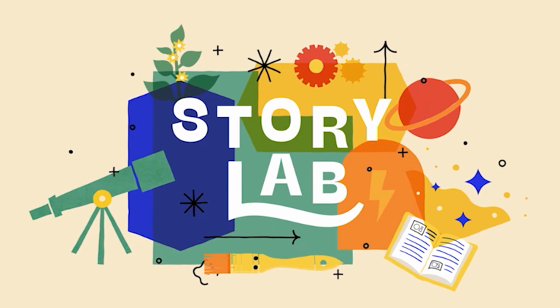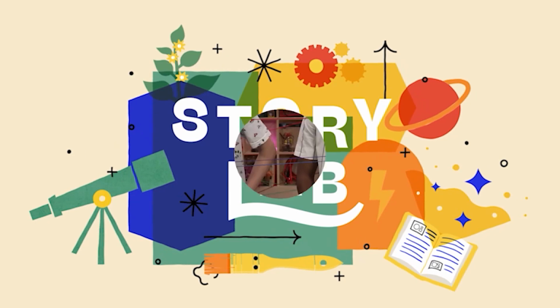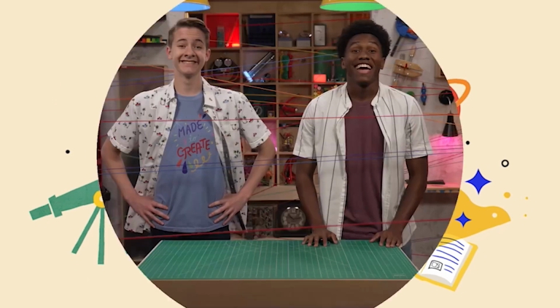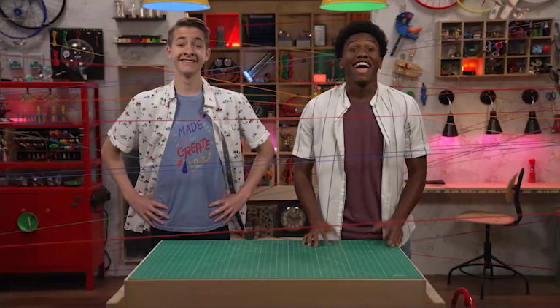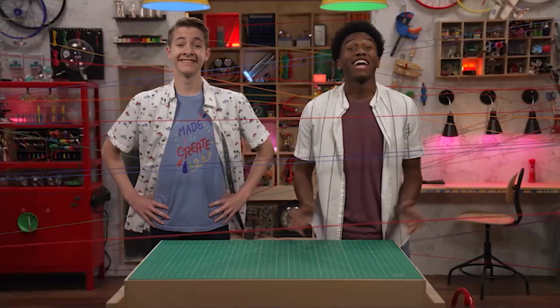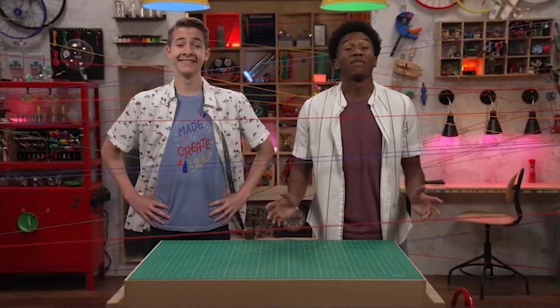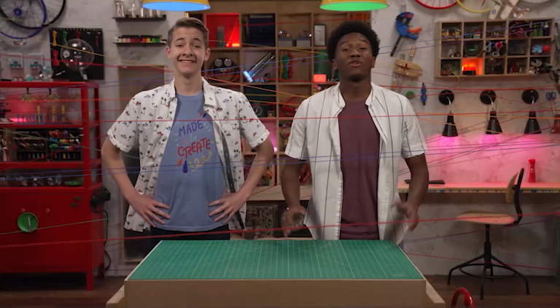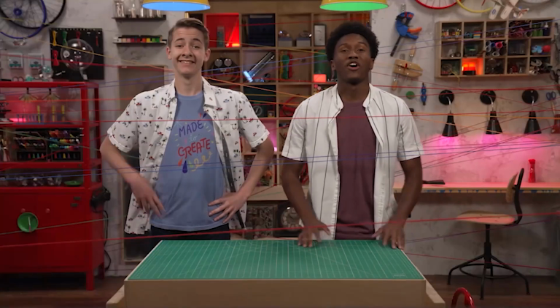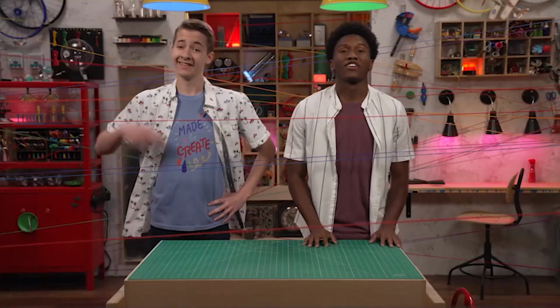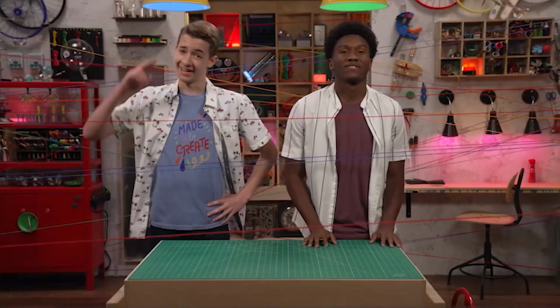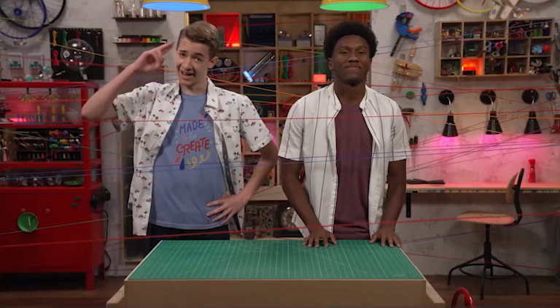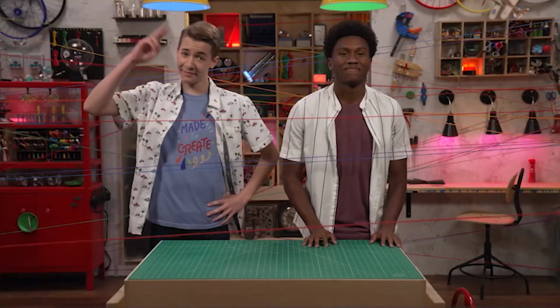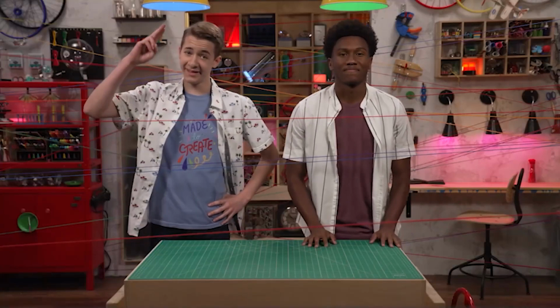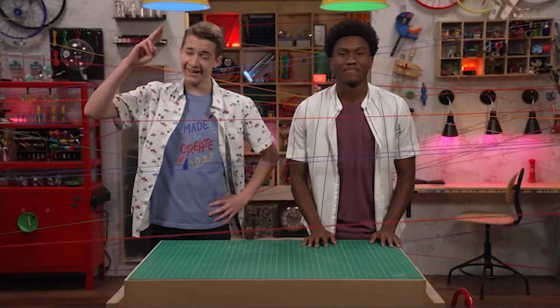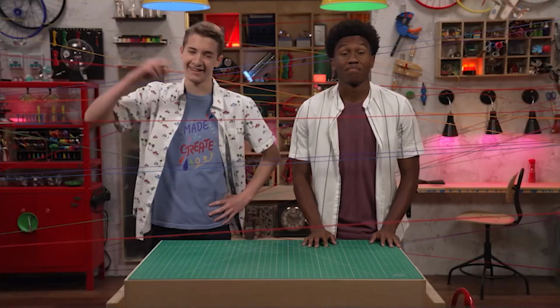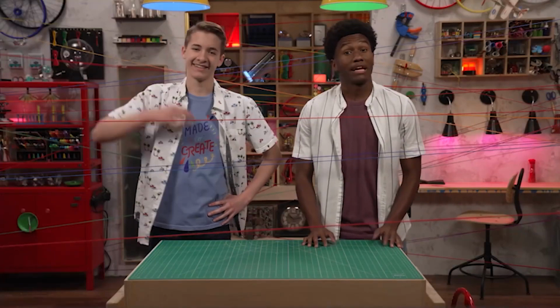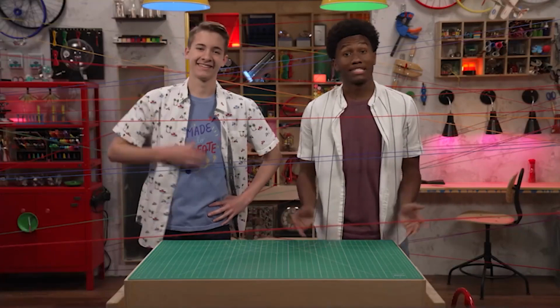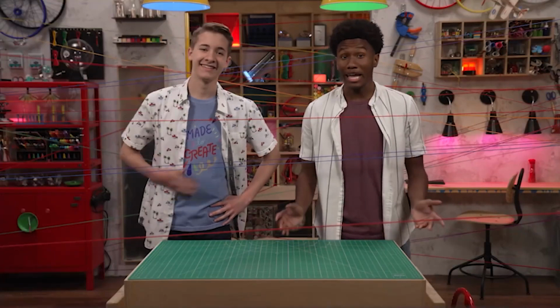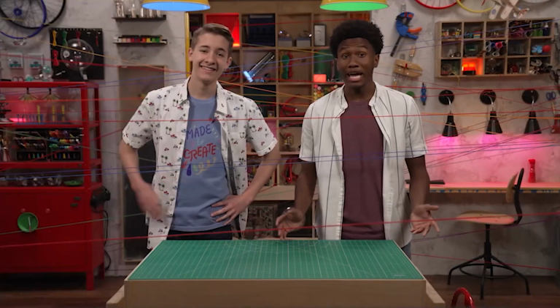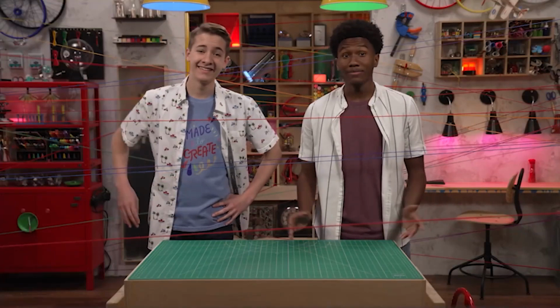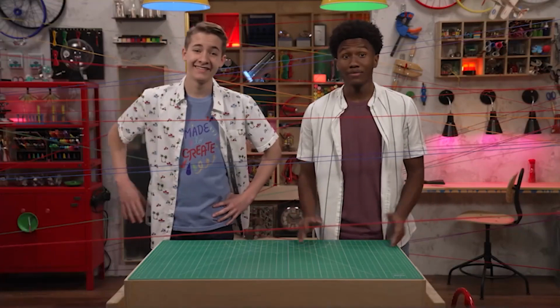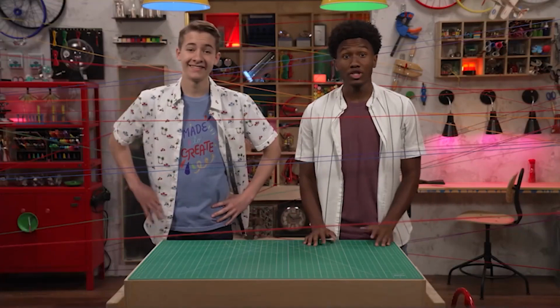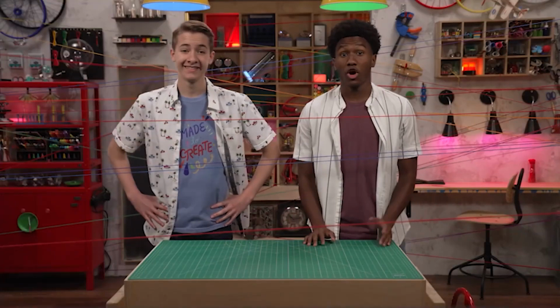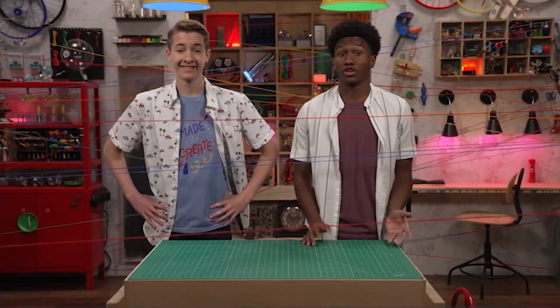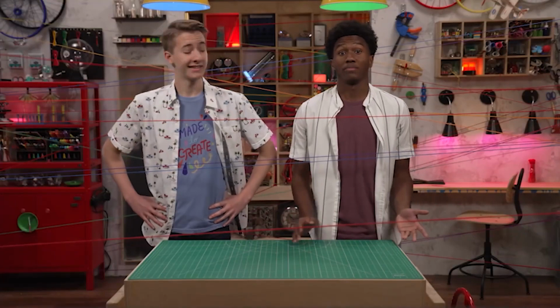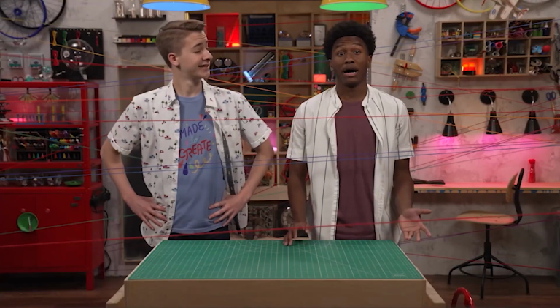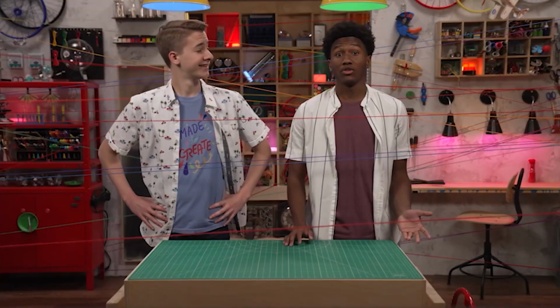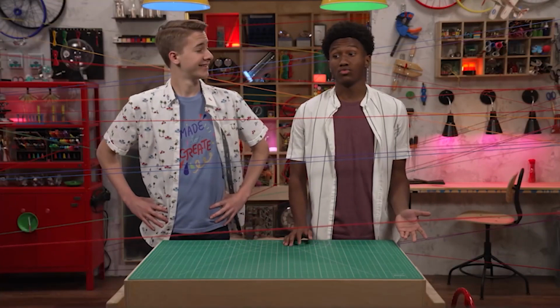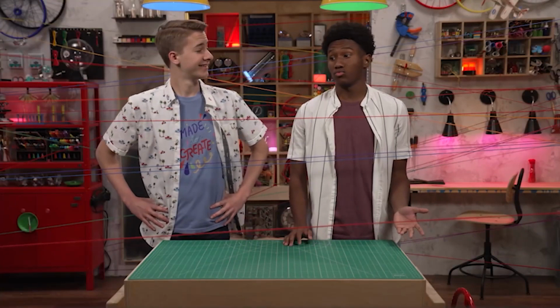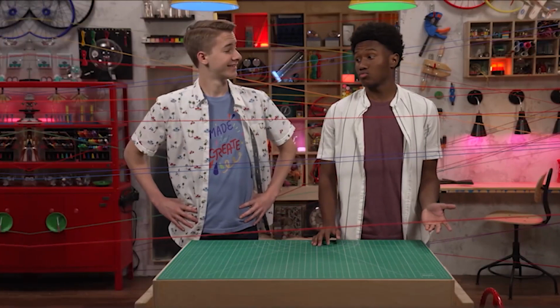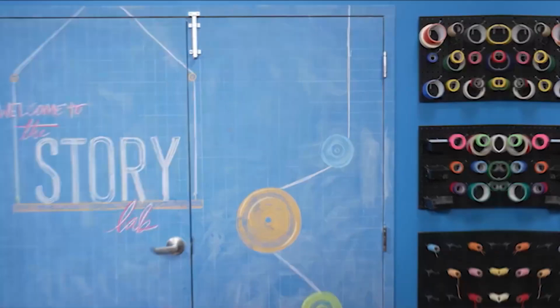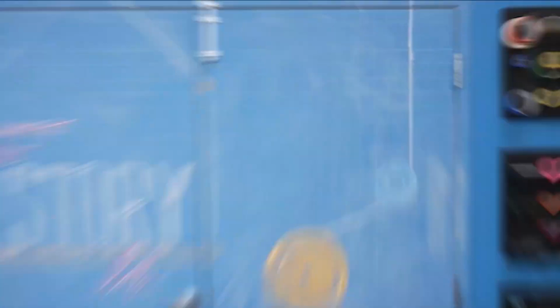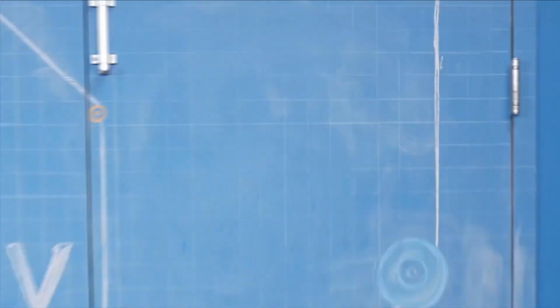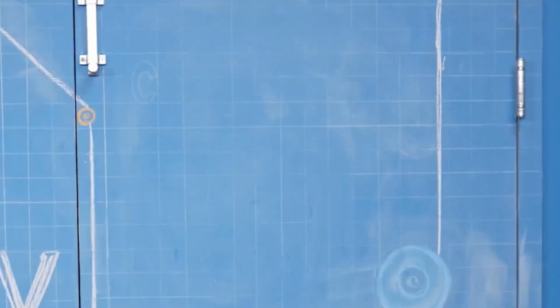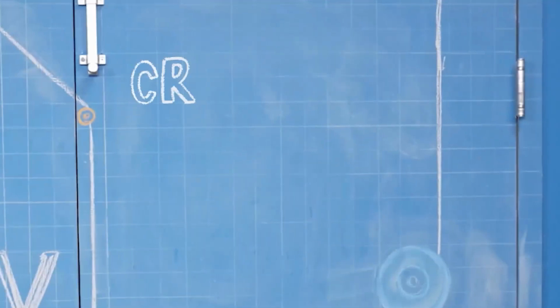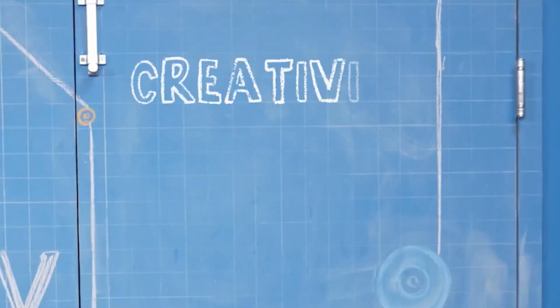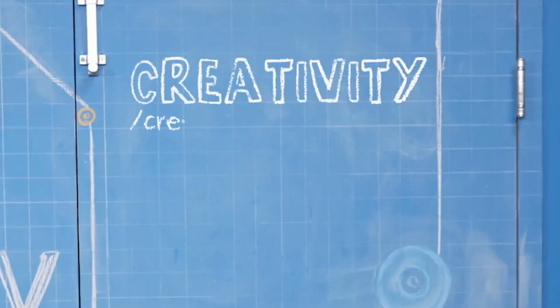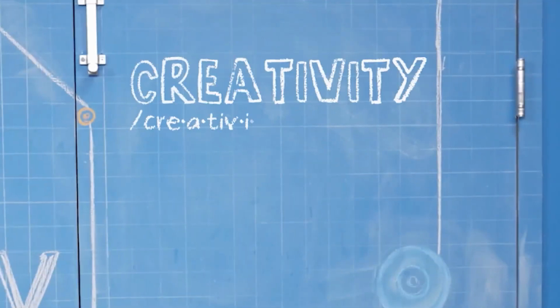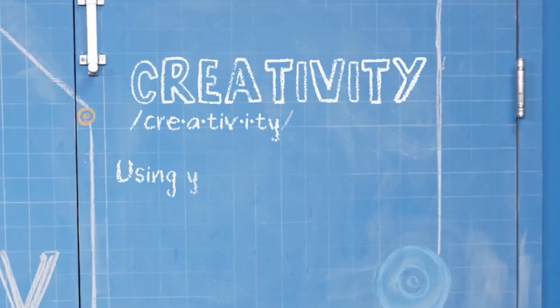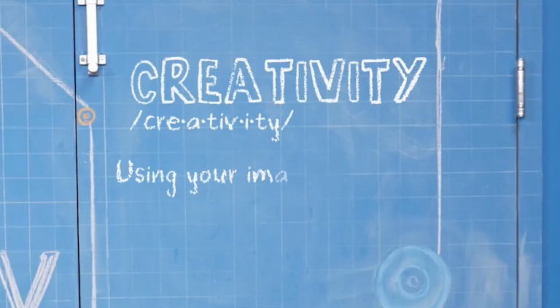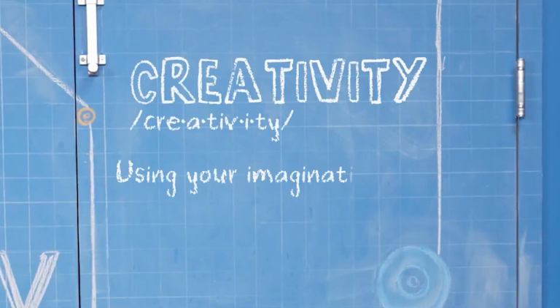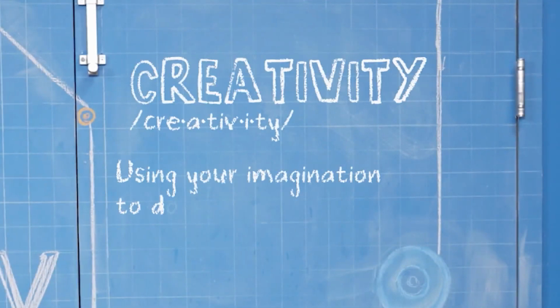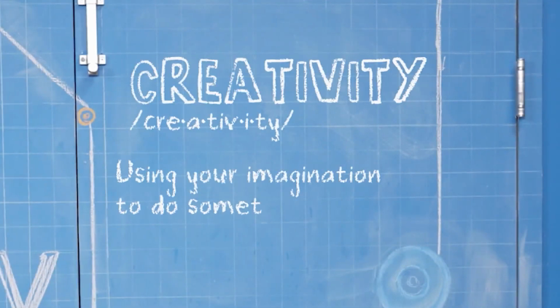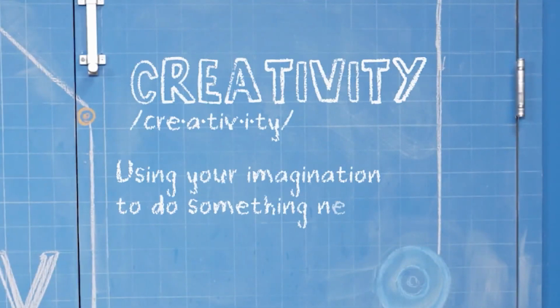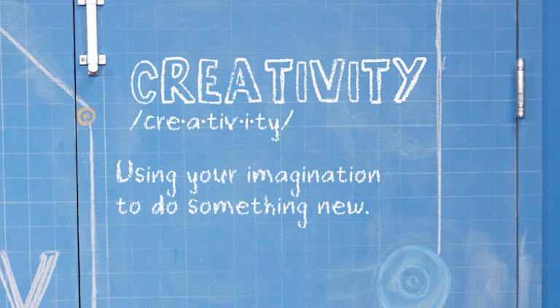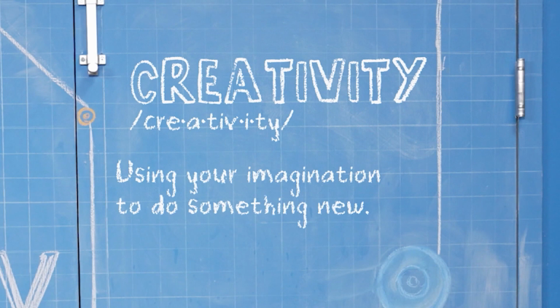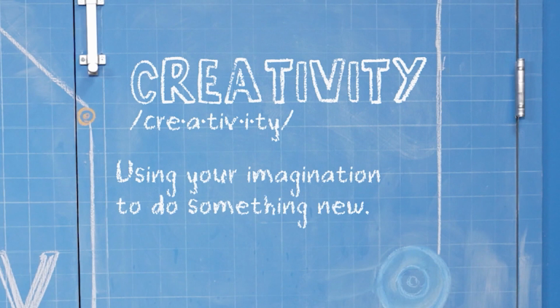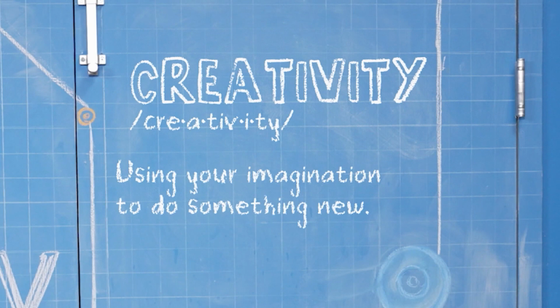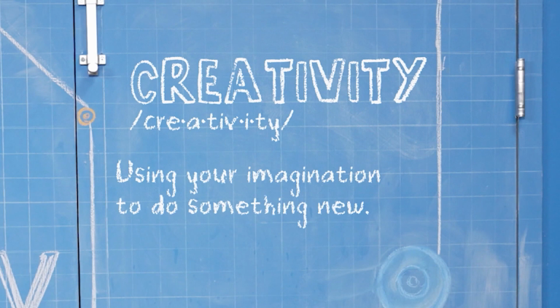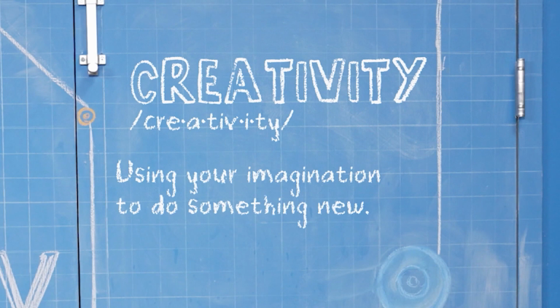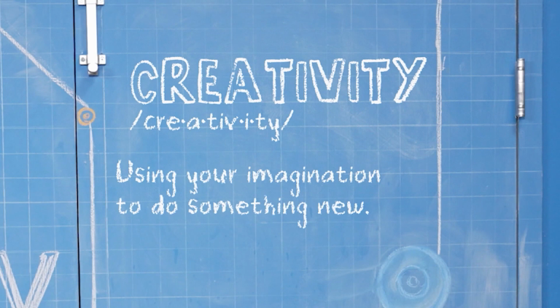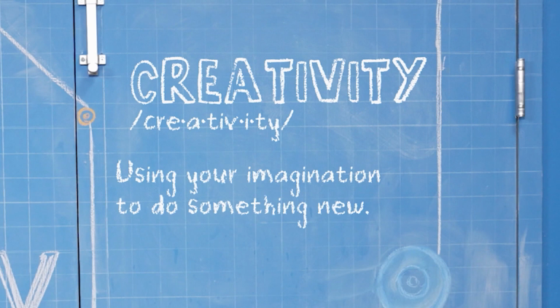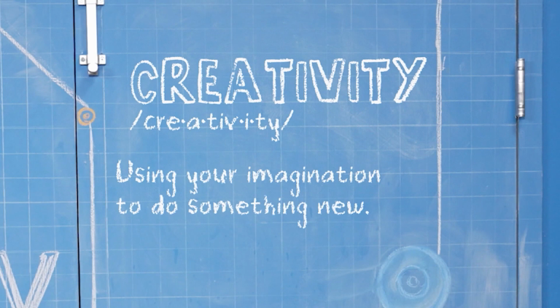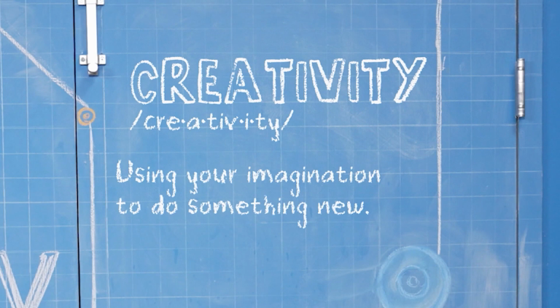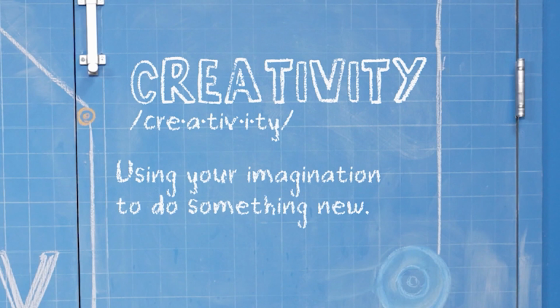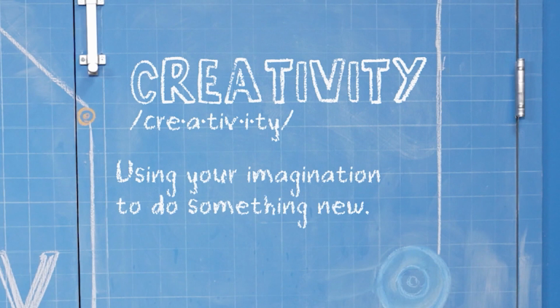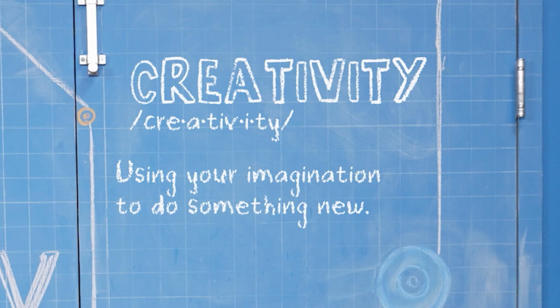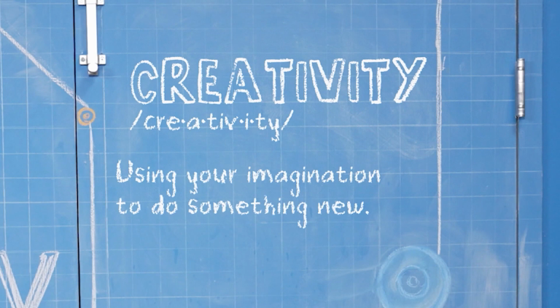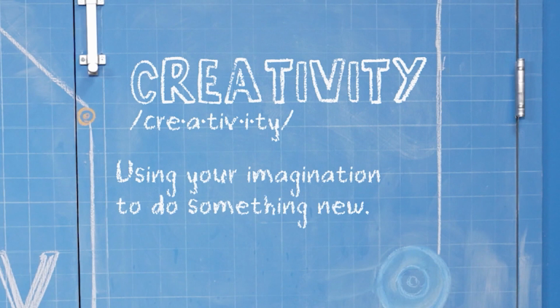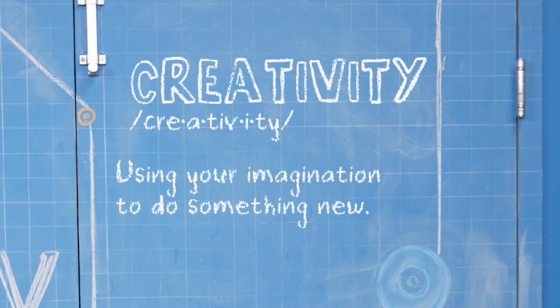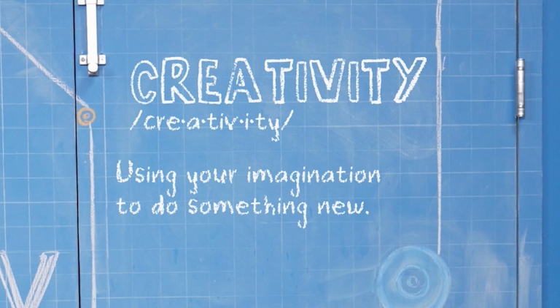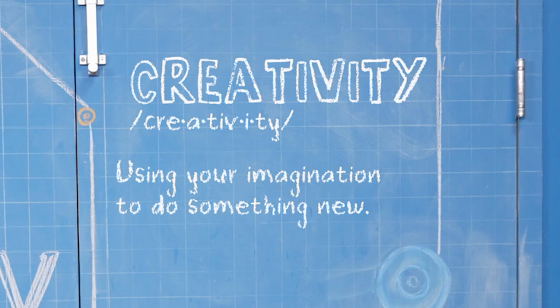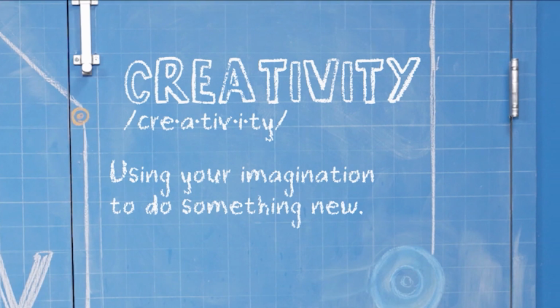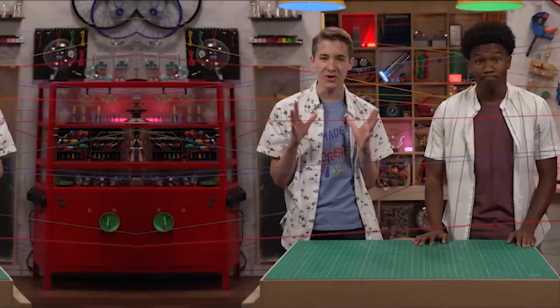Hey, I'm Carter. And I'm Zeke. And today we're talking about creativity, which is using your imagination to do something new.